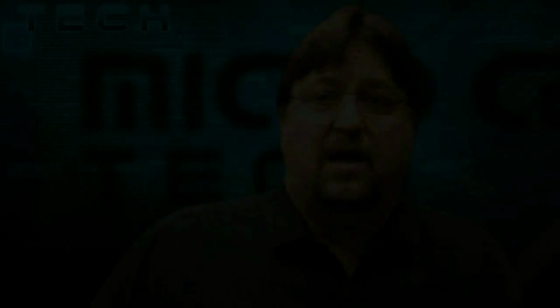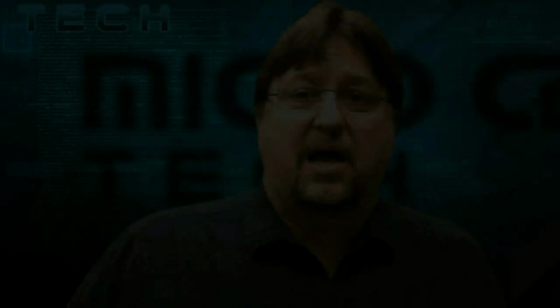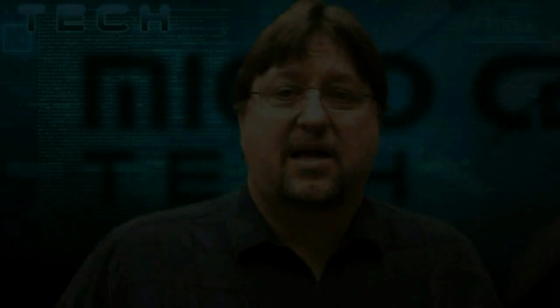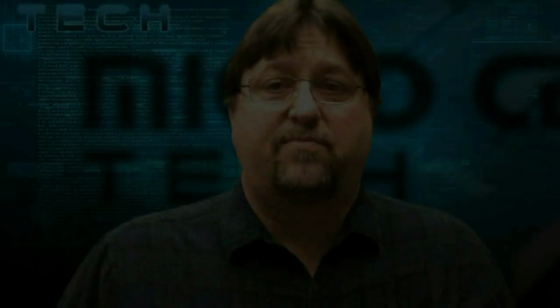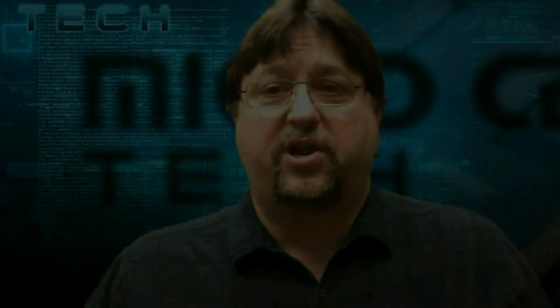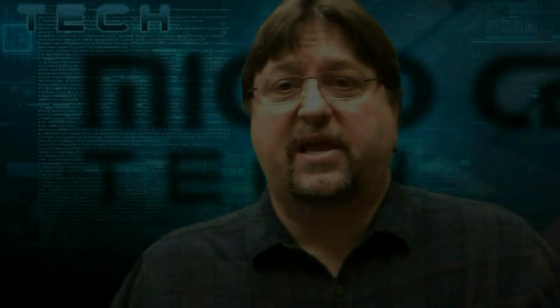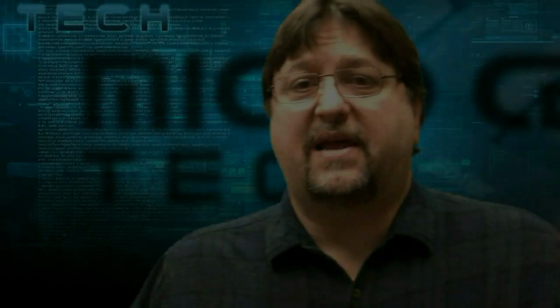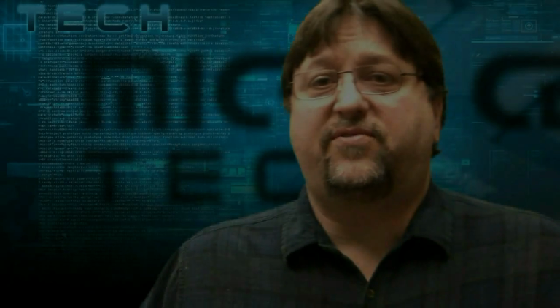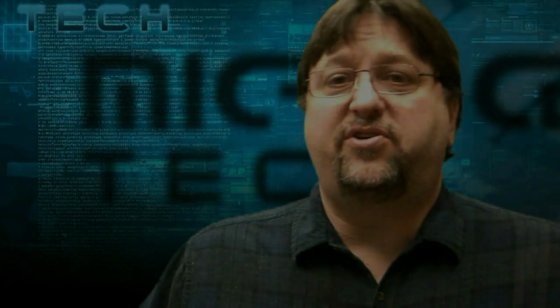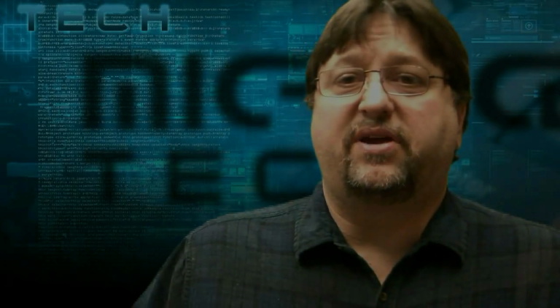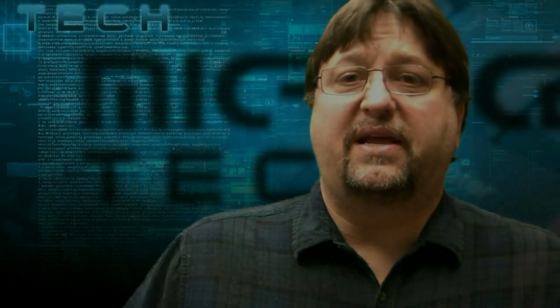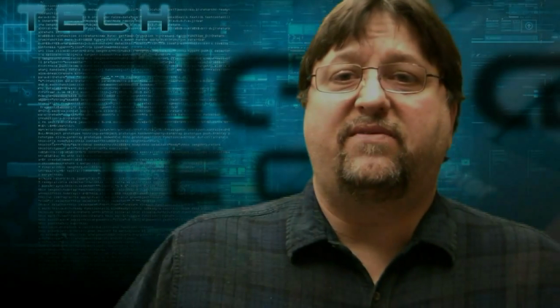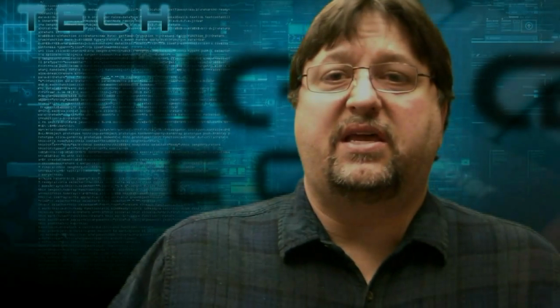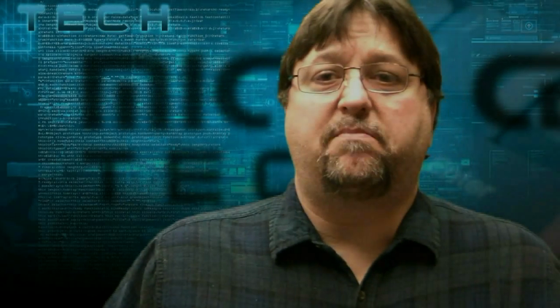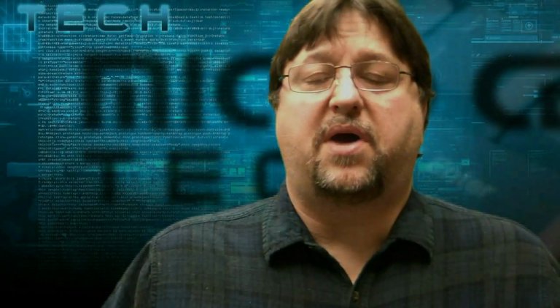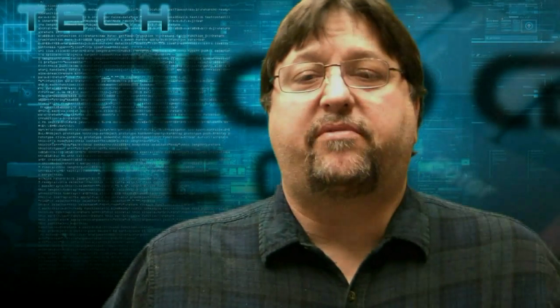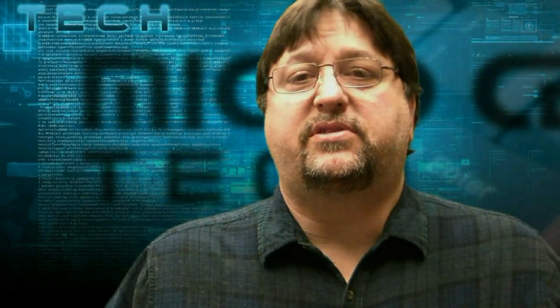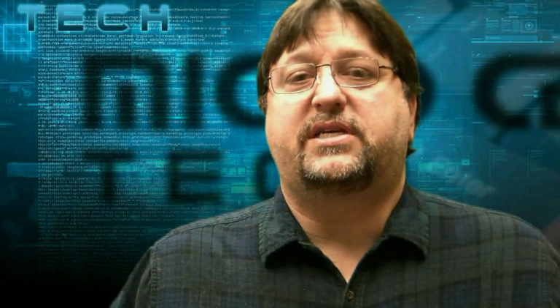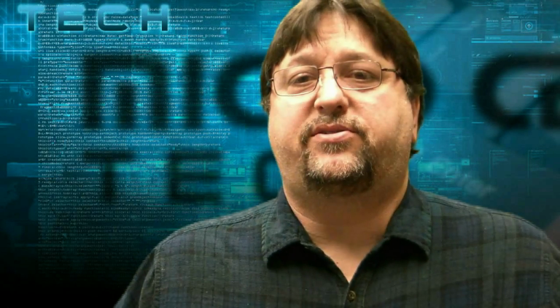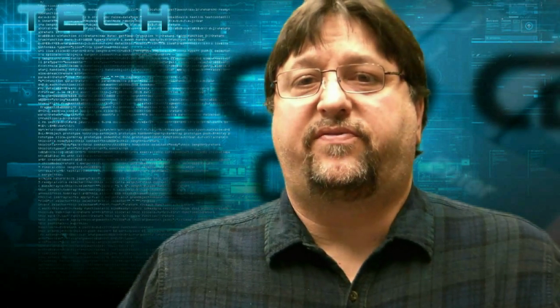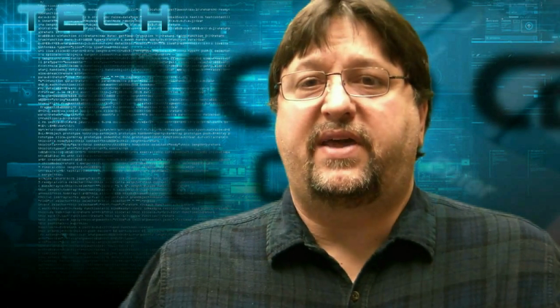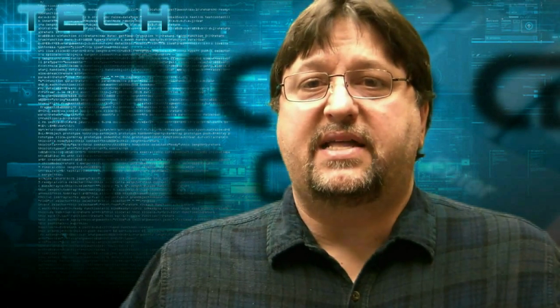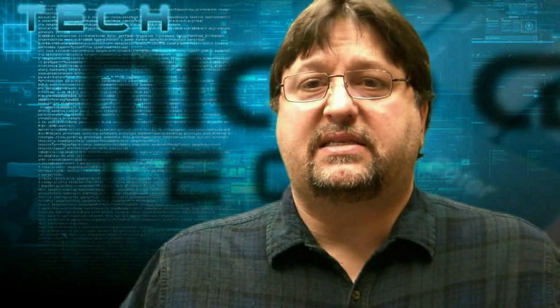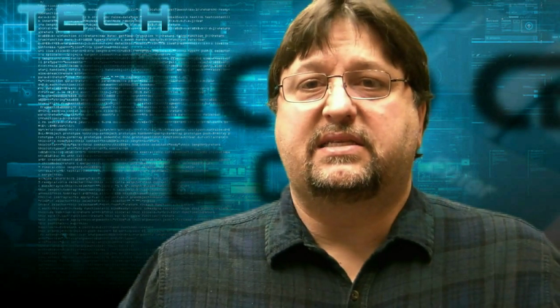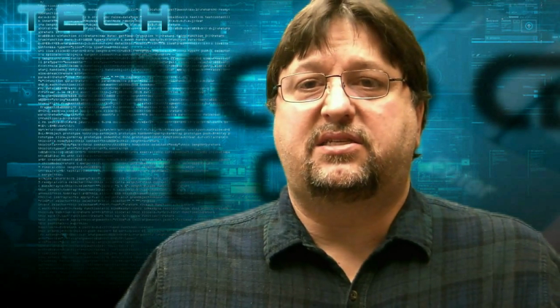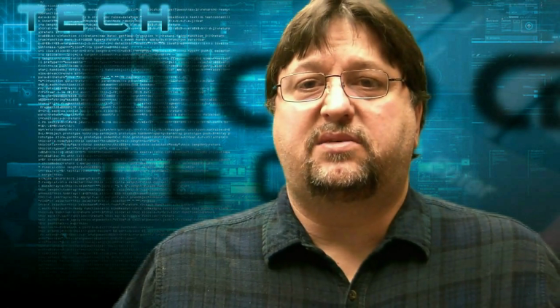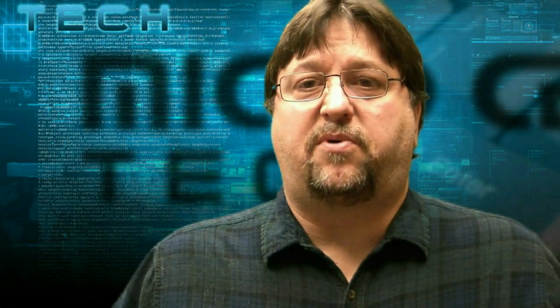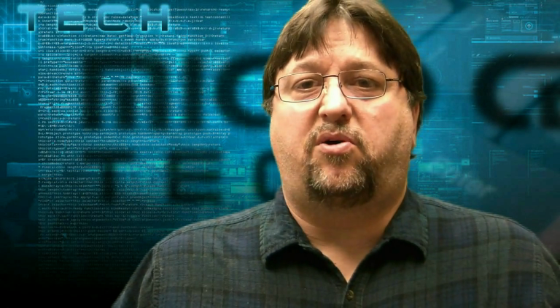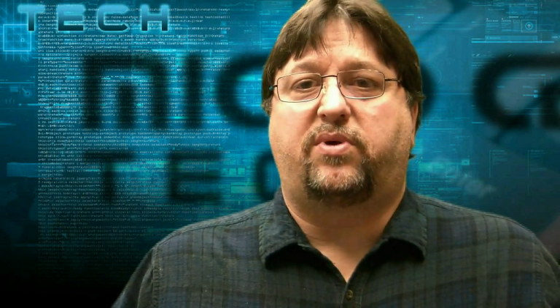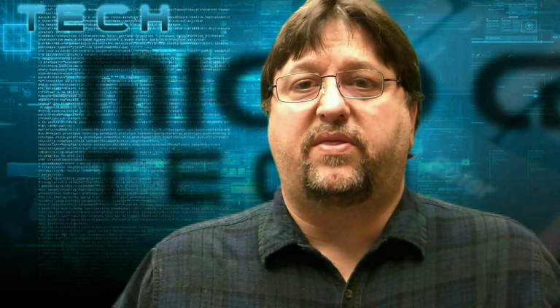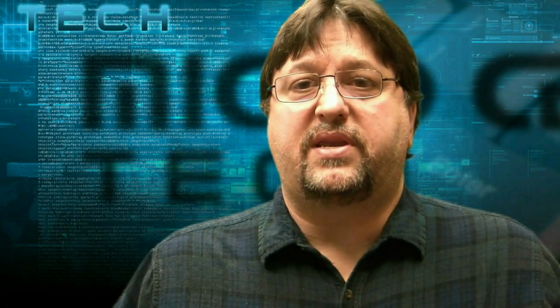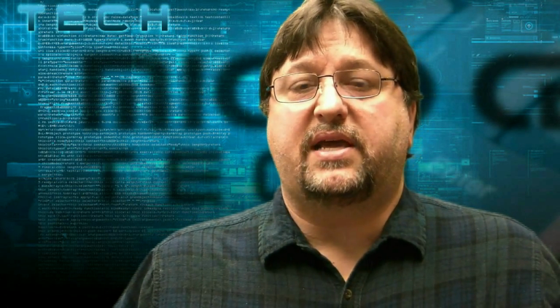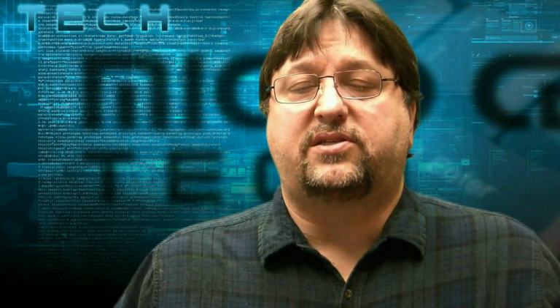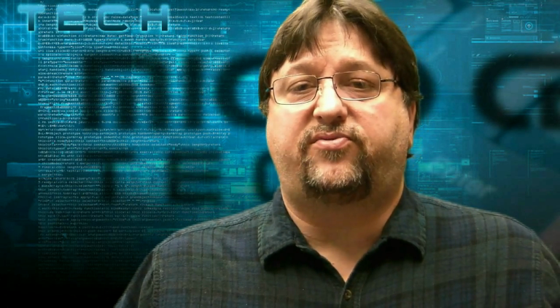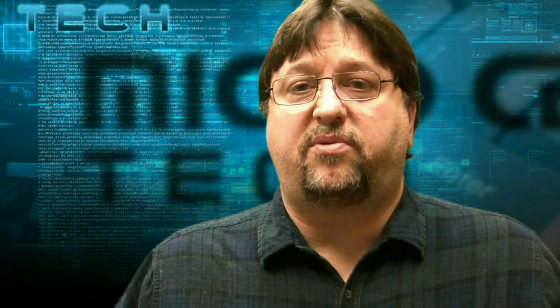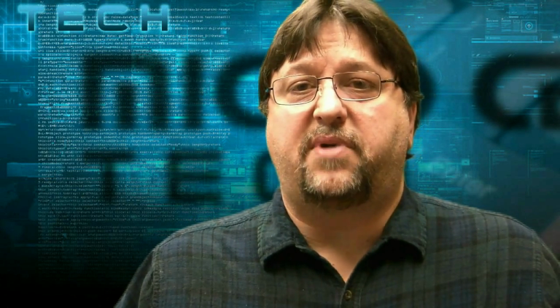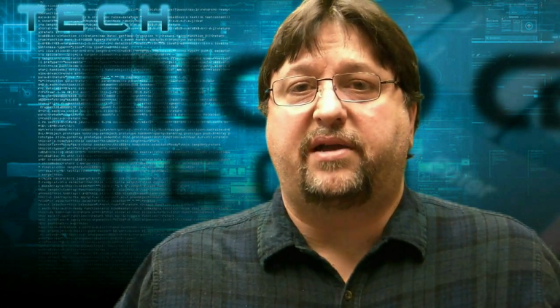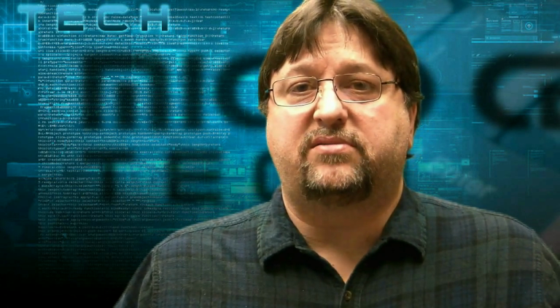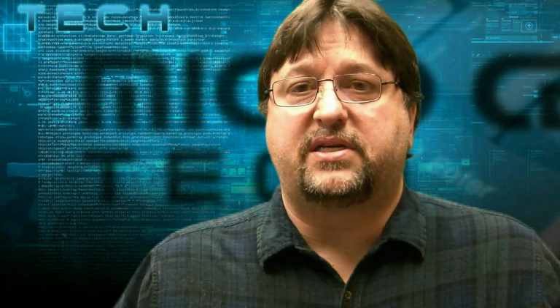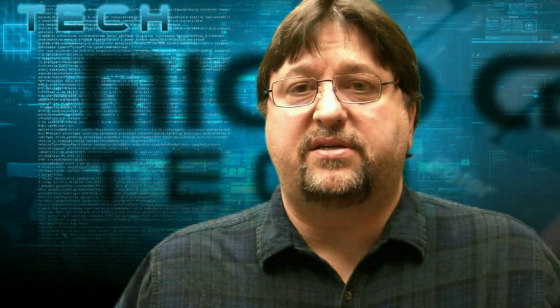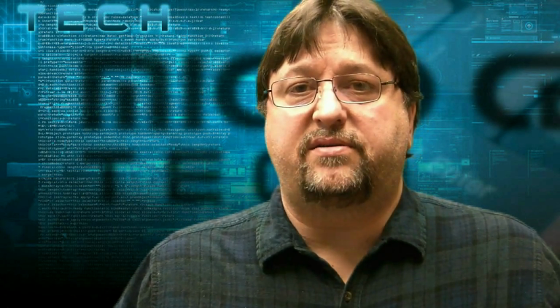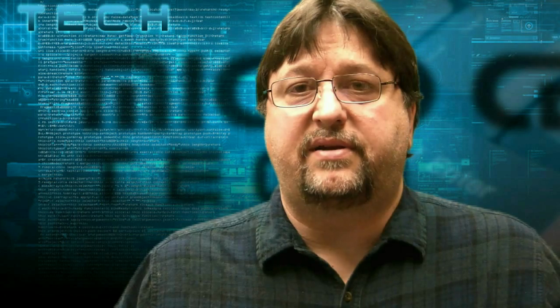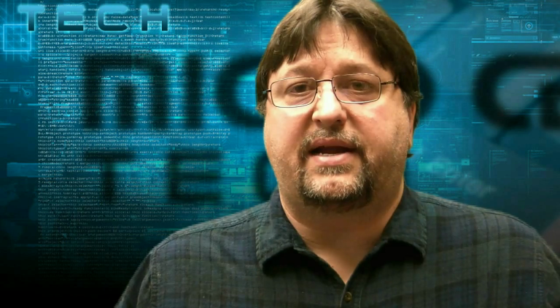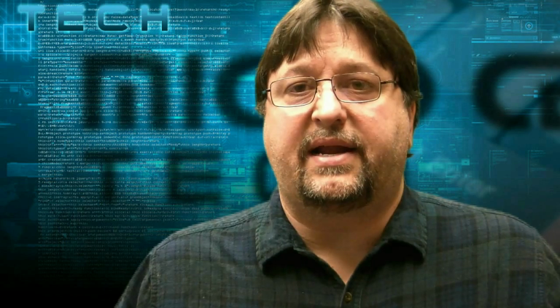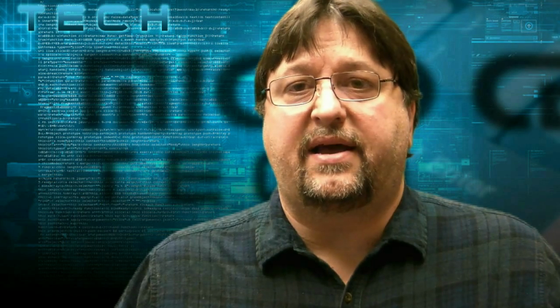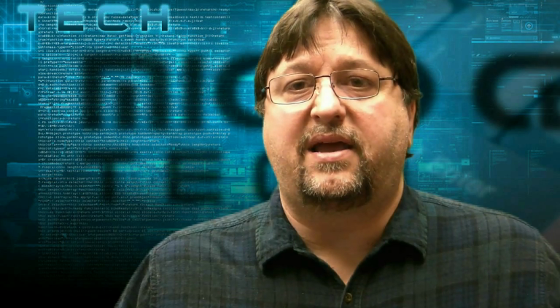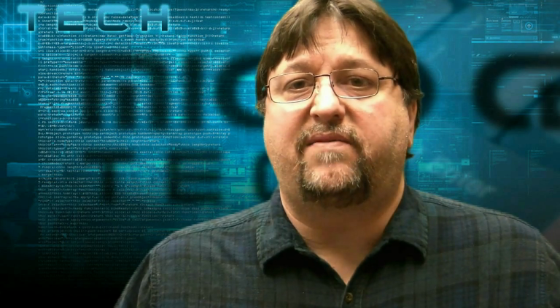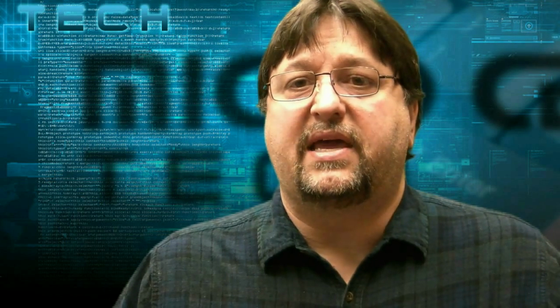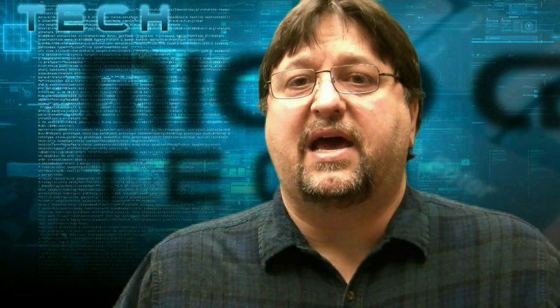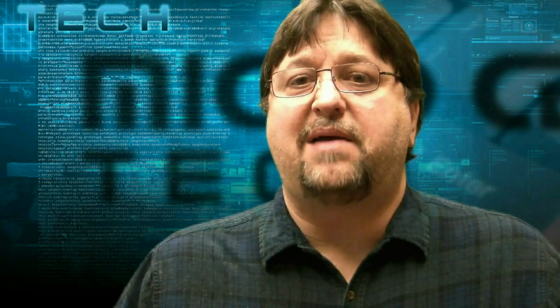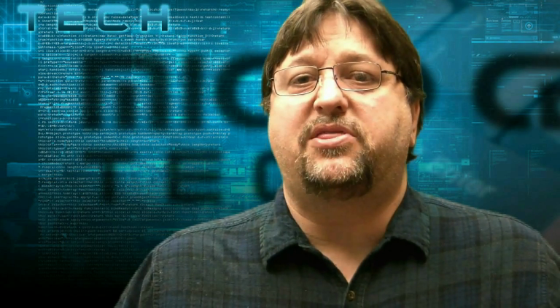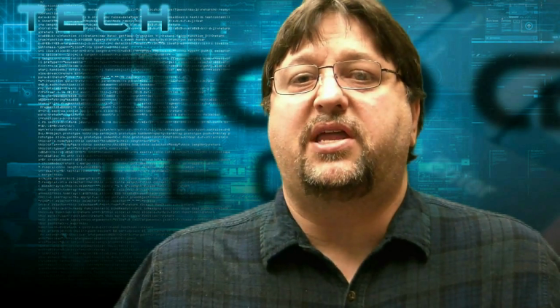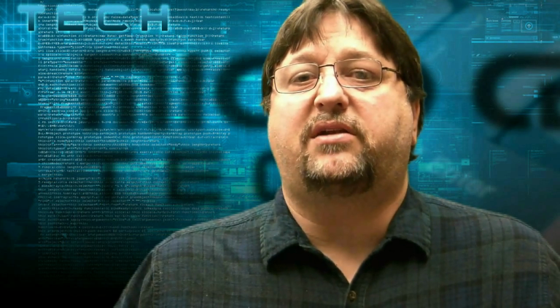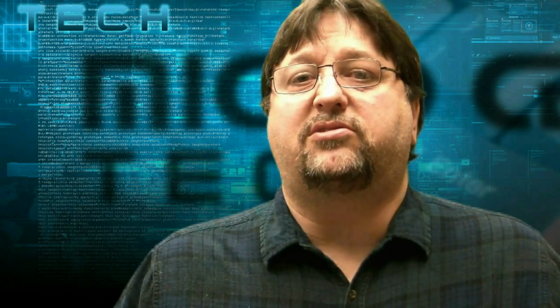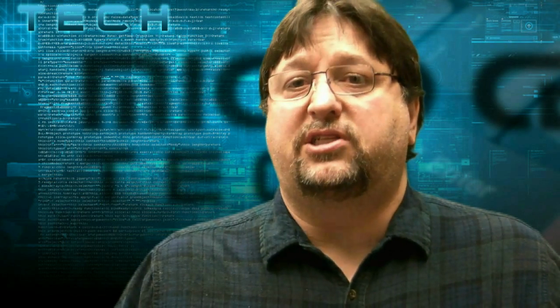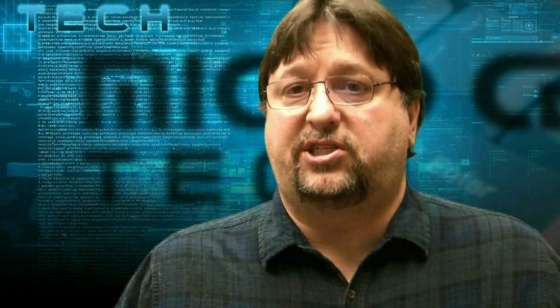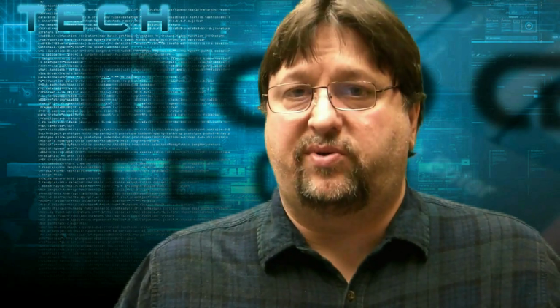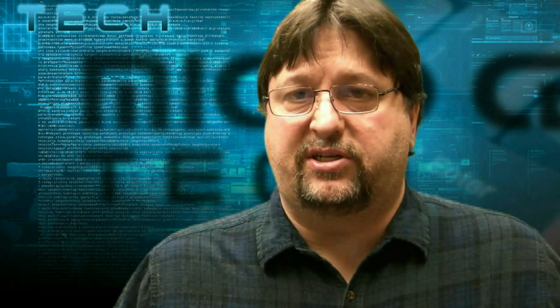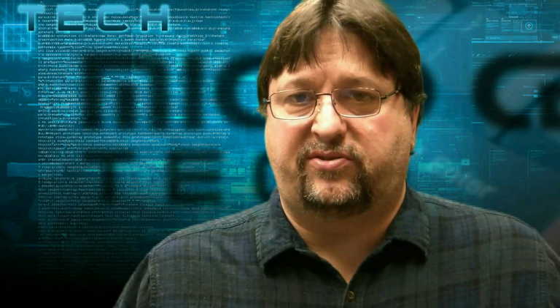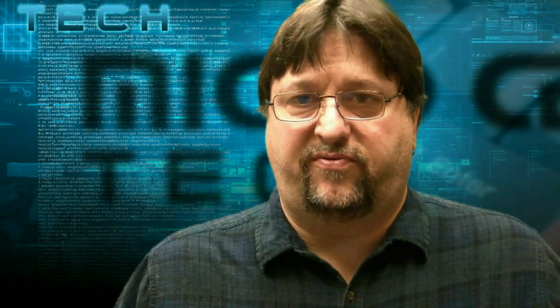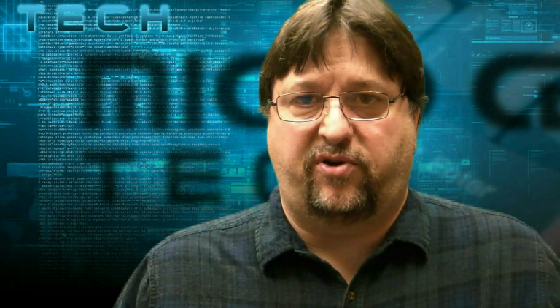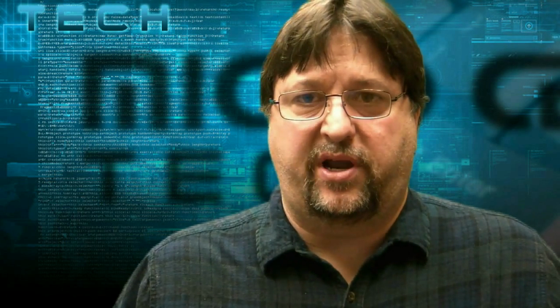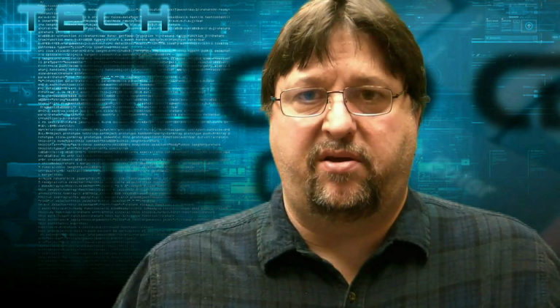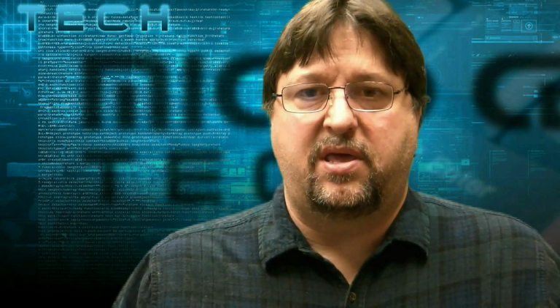Hi, good morning, good afternoon, good evening Micro Center fans. This is Paul, one of the techs from Micro Center, and I have a hypothetical situation for you.